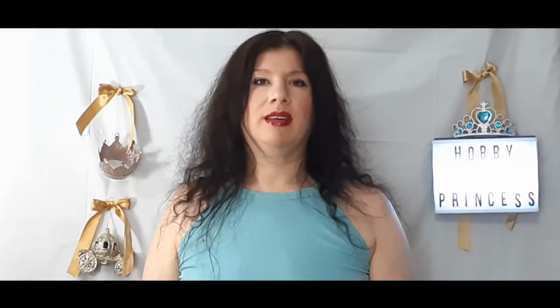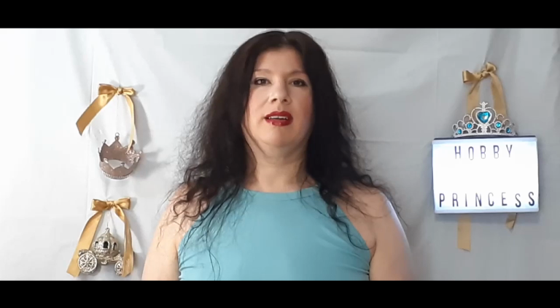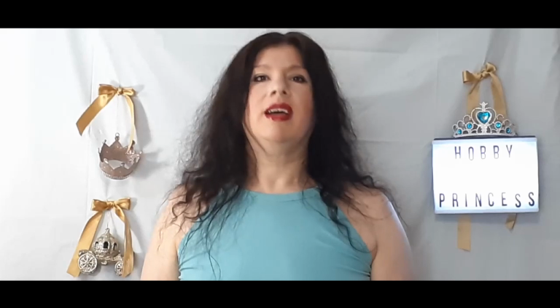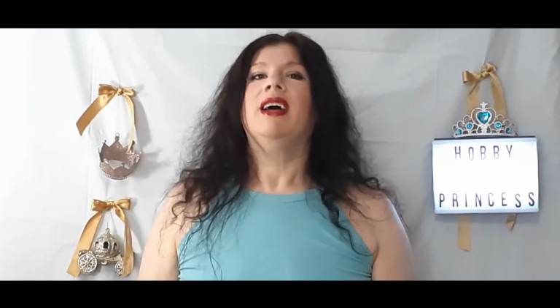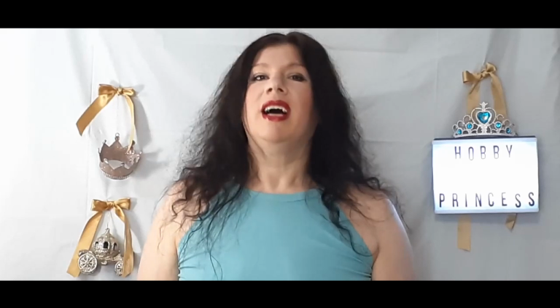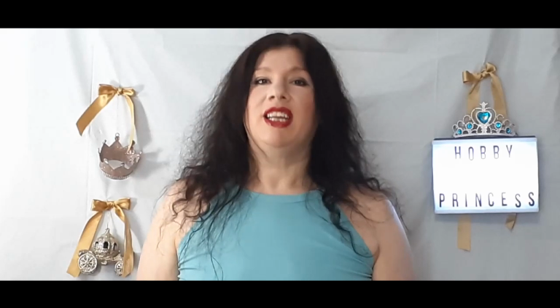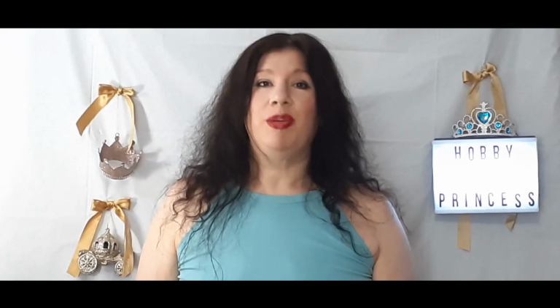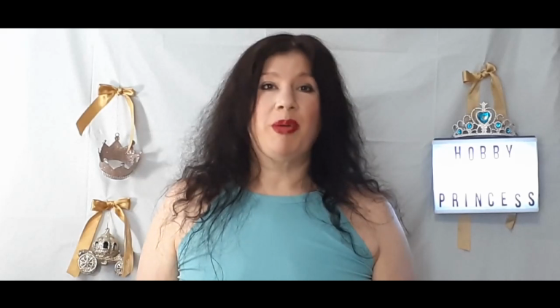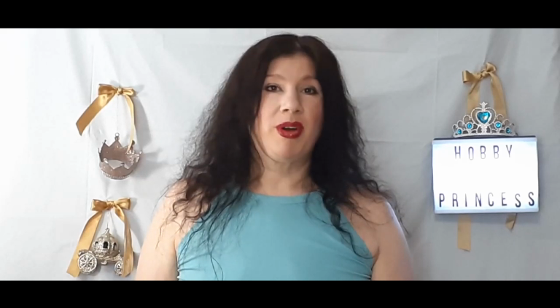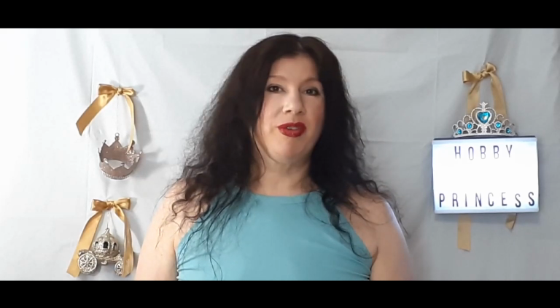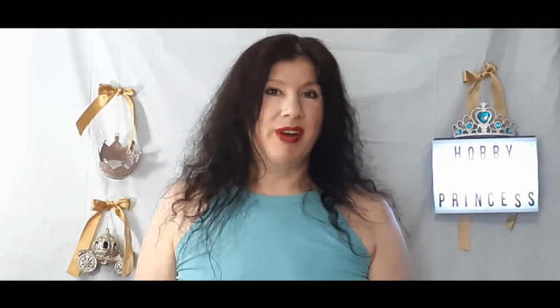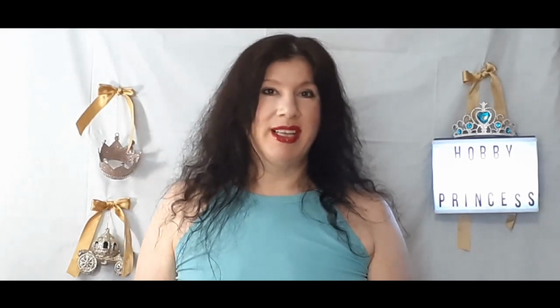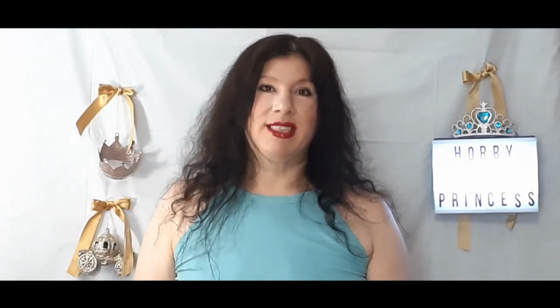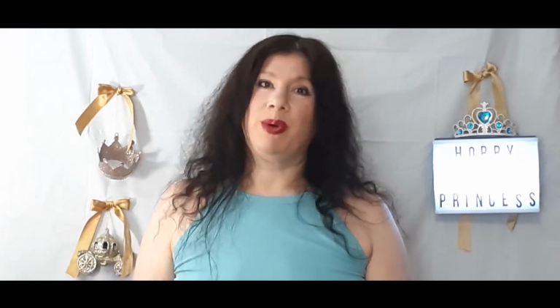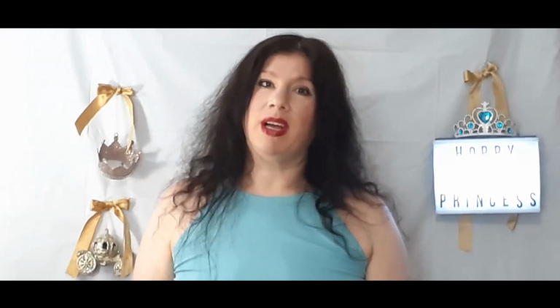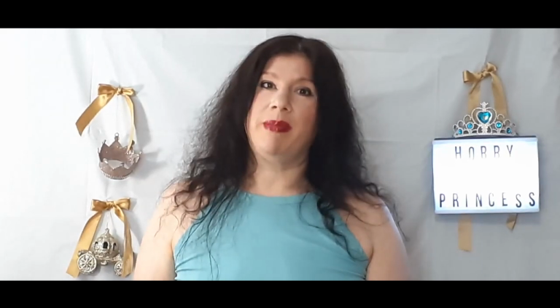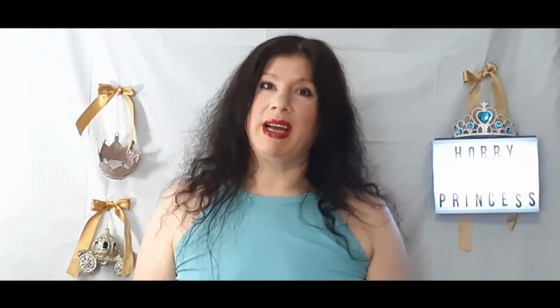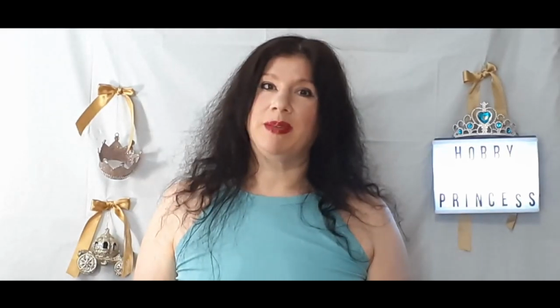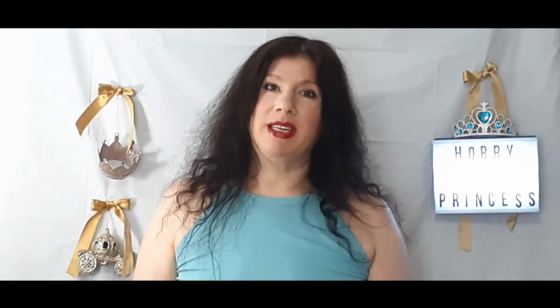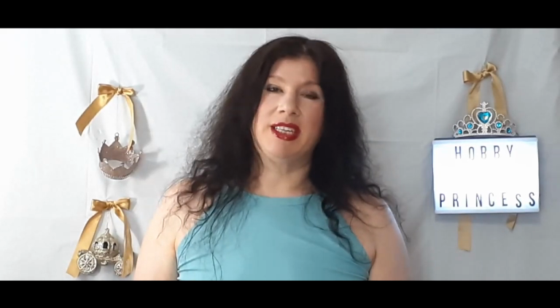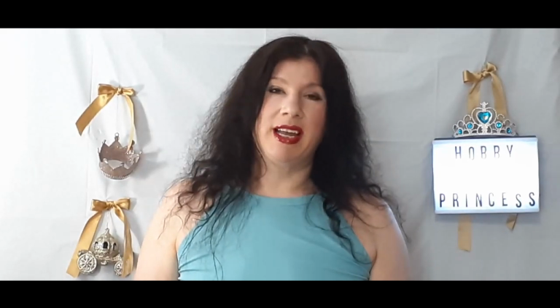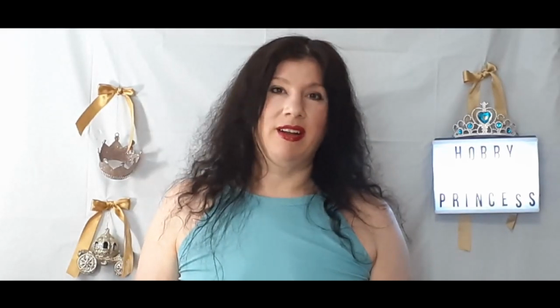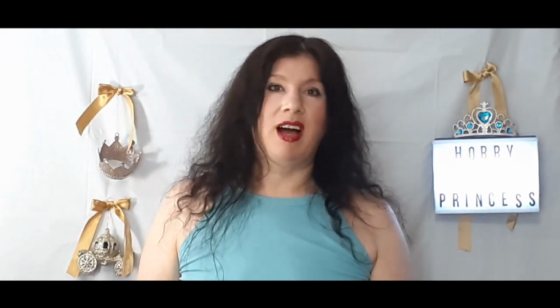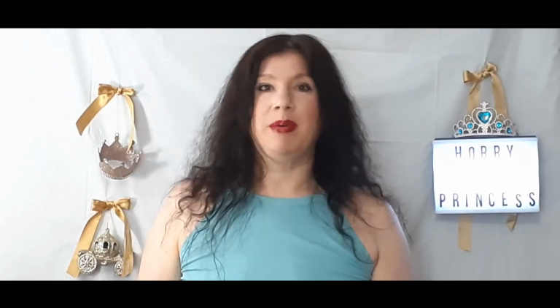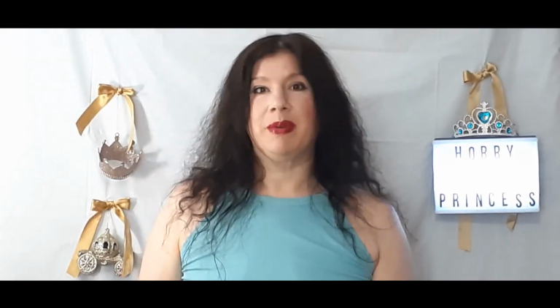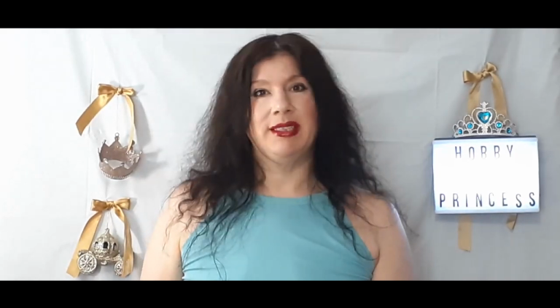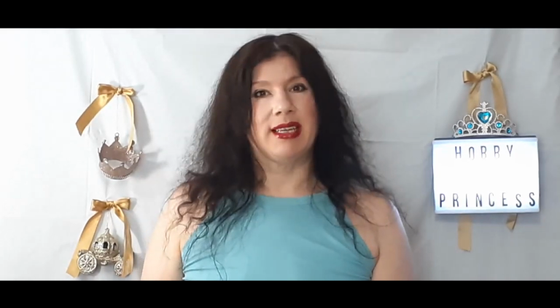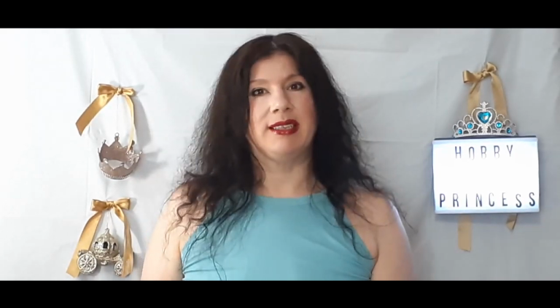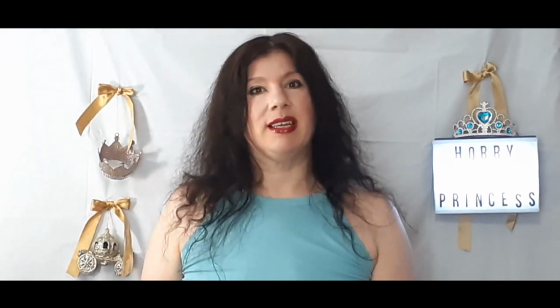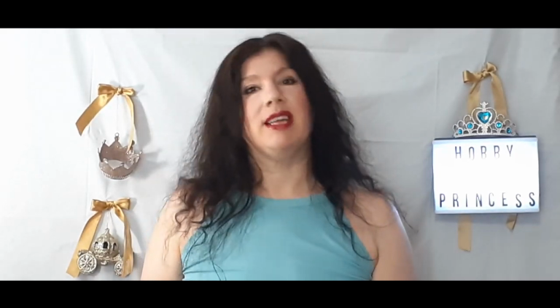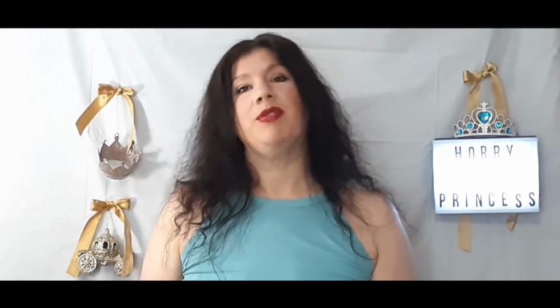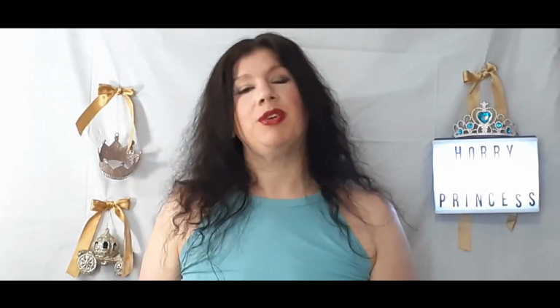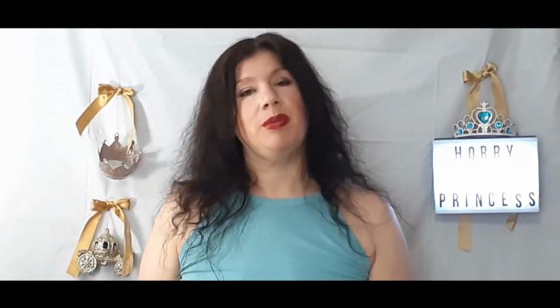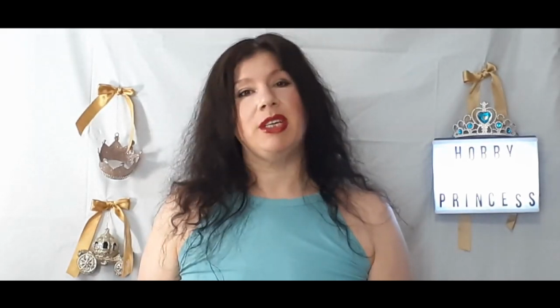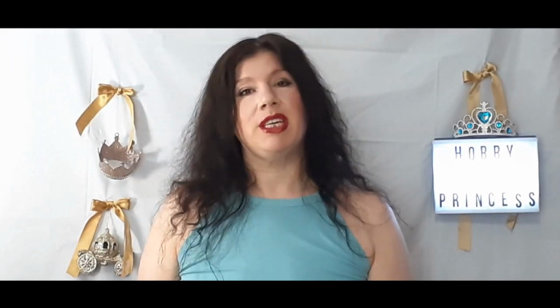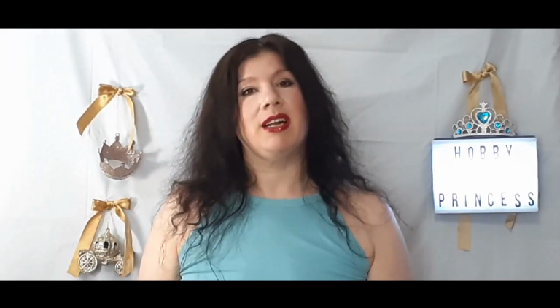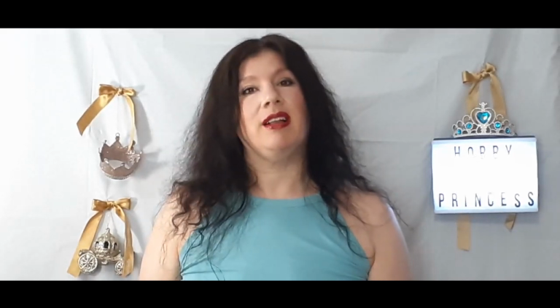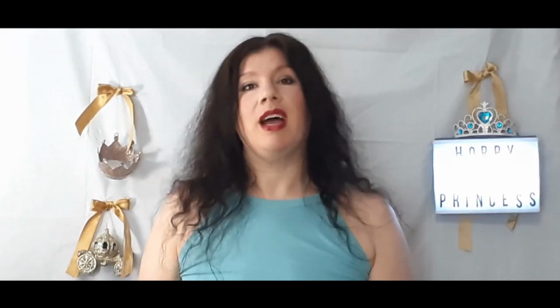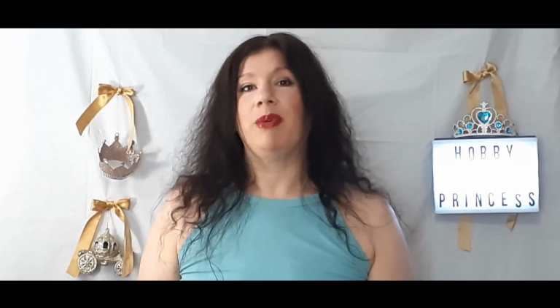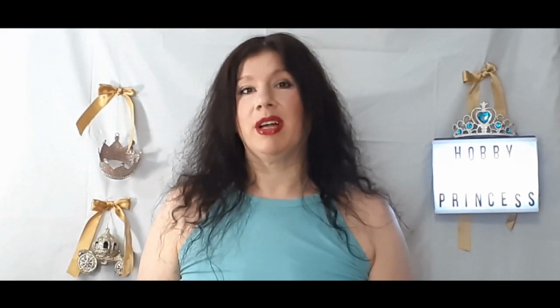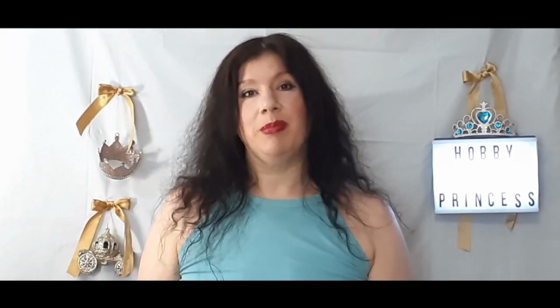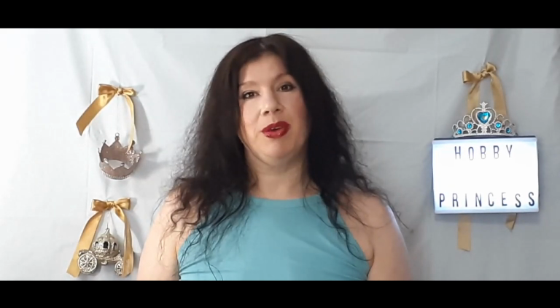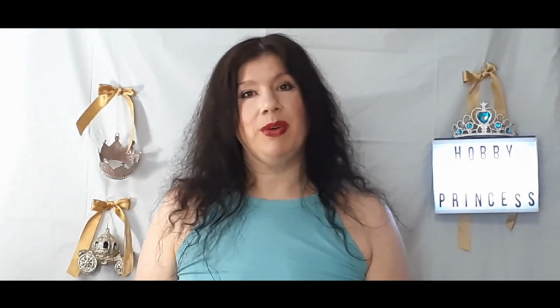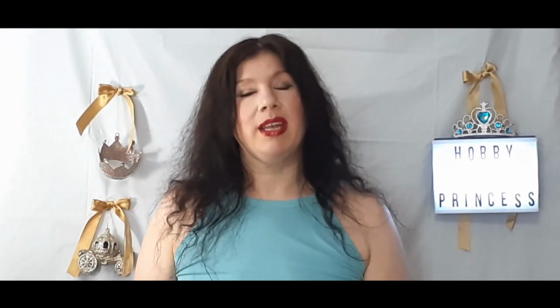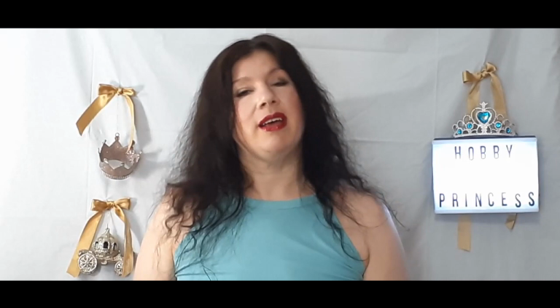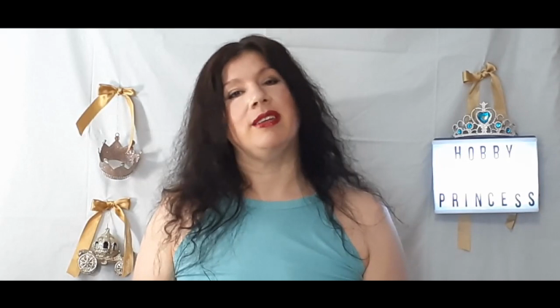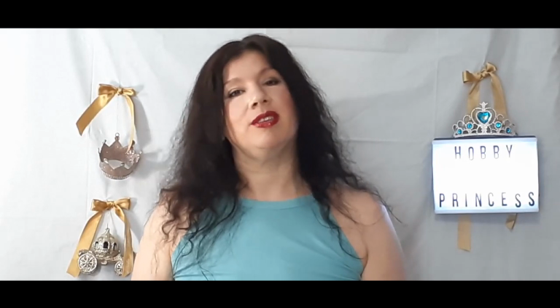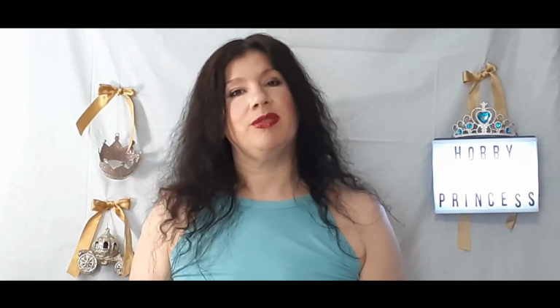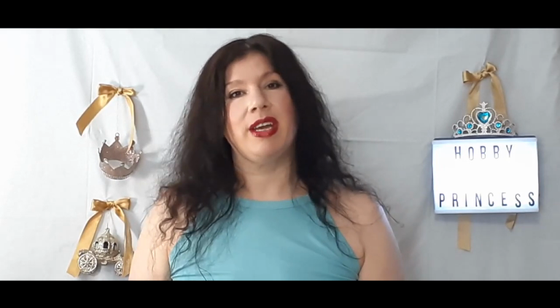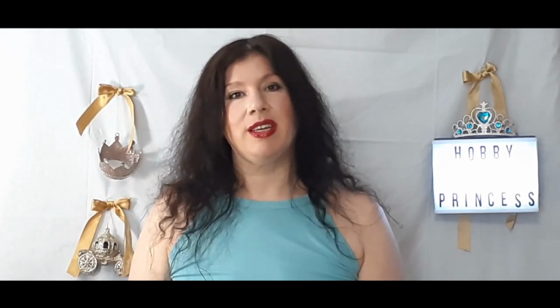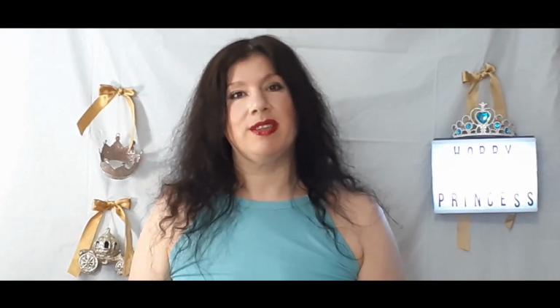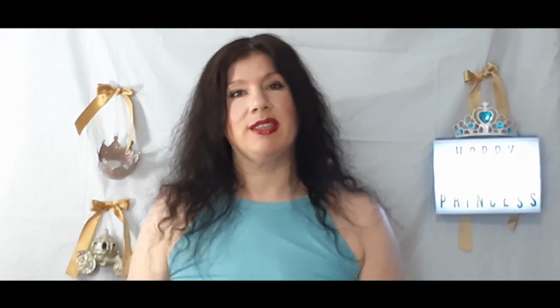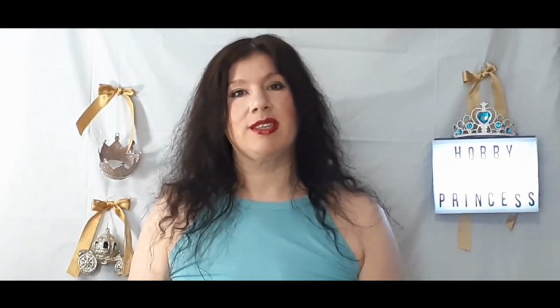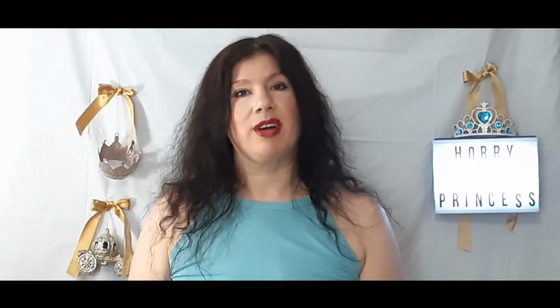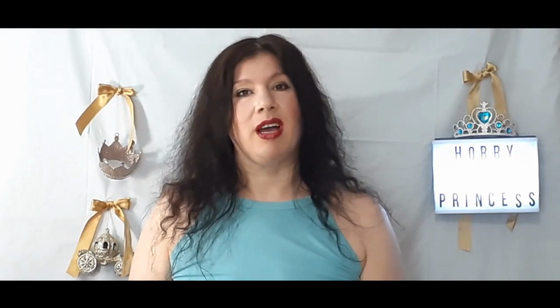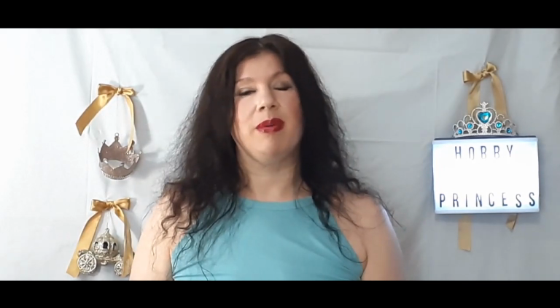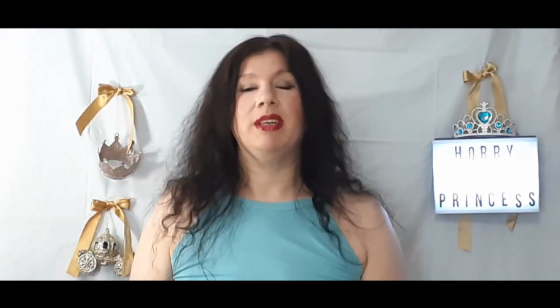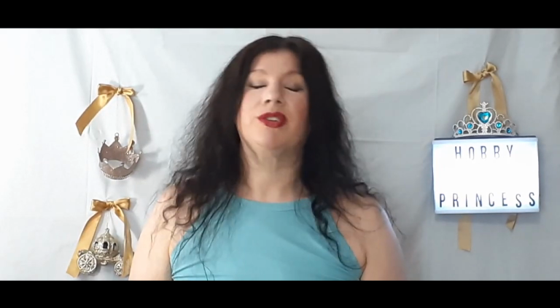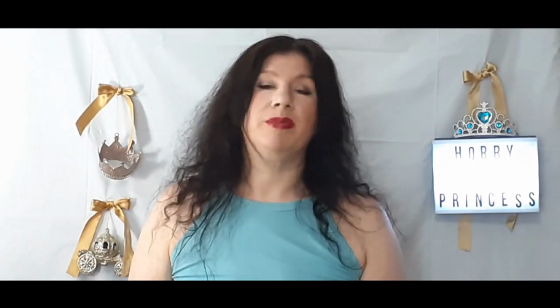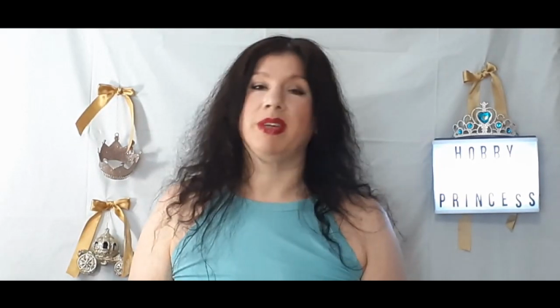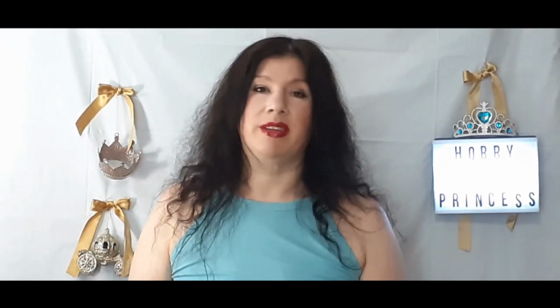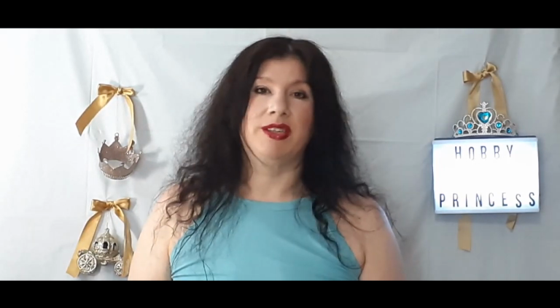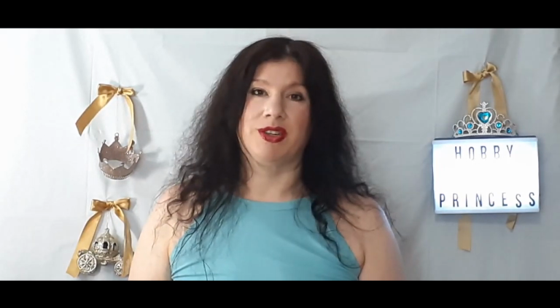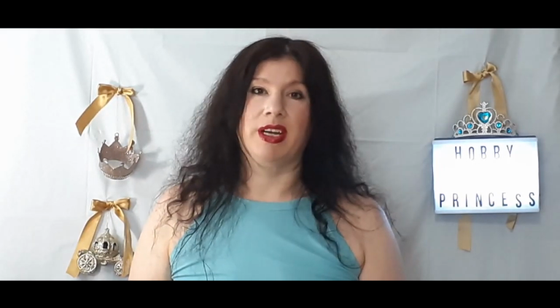Hello my royal friends and welcome back to my channel Hobby Princess. If you're new to my channel I welcome you and I also invite you to subscribe and join me on this journey.